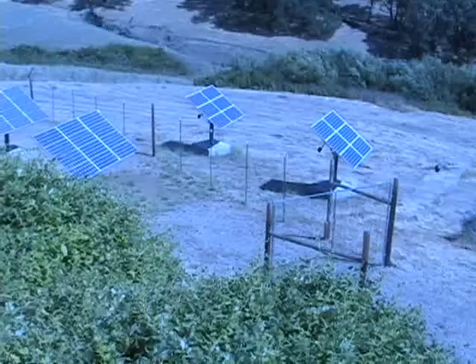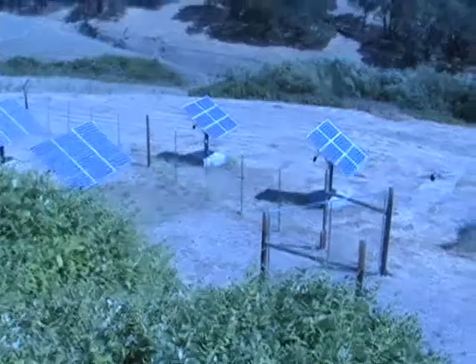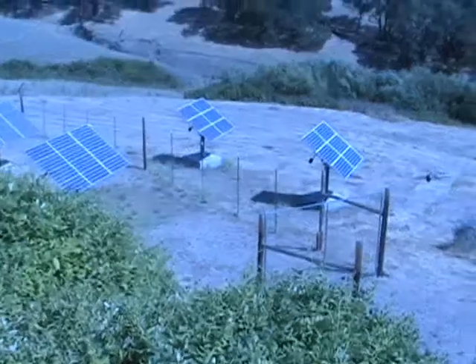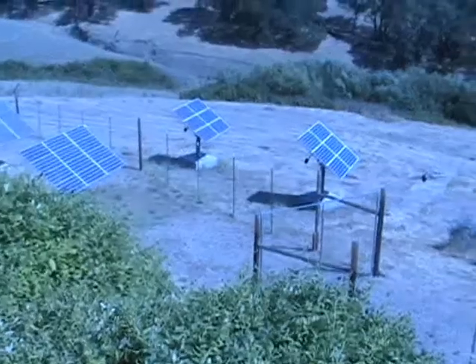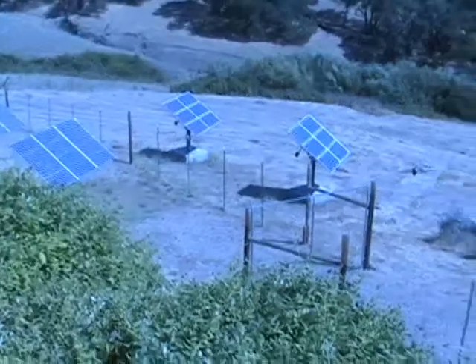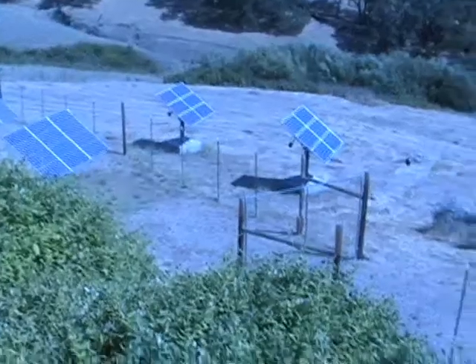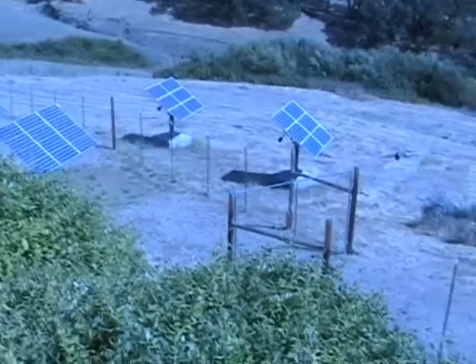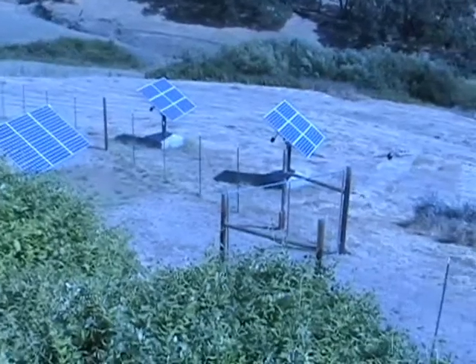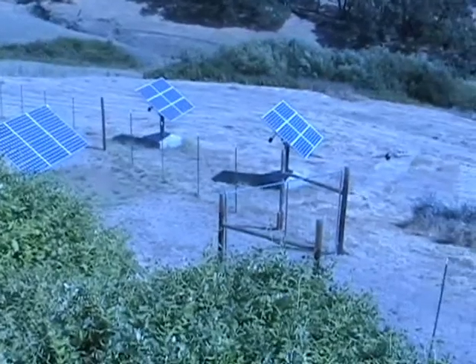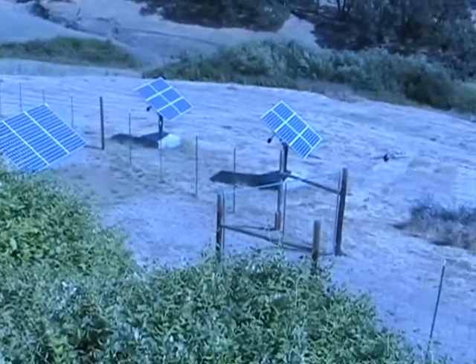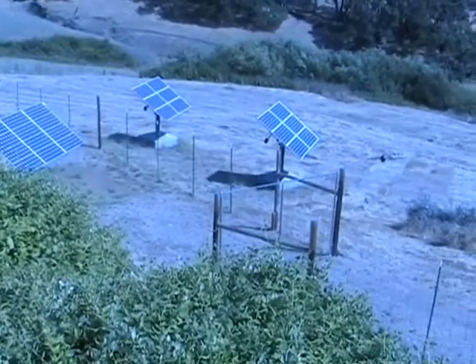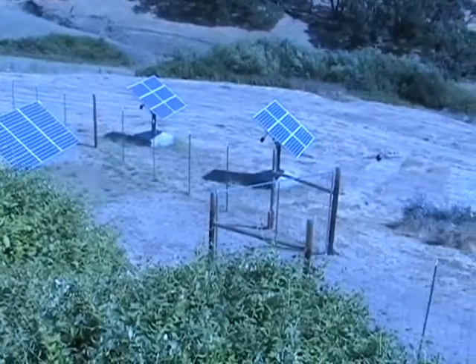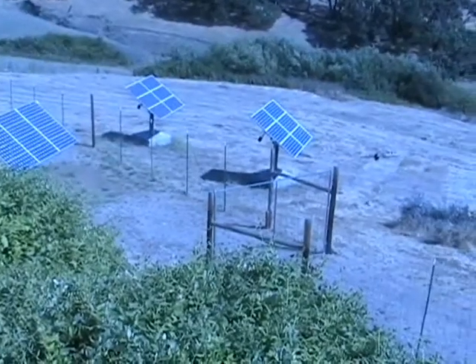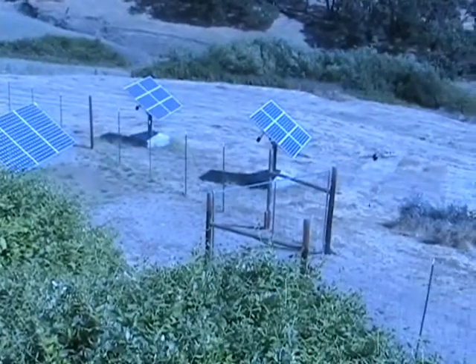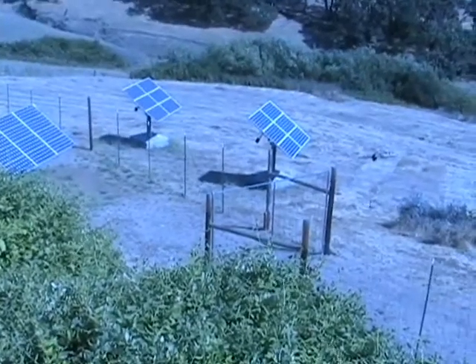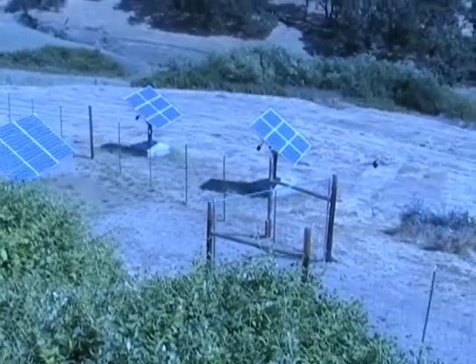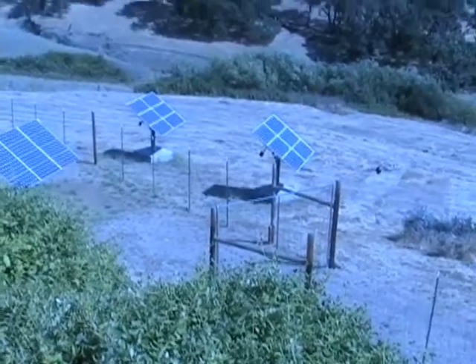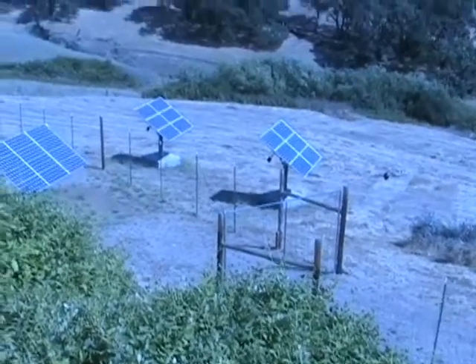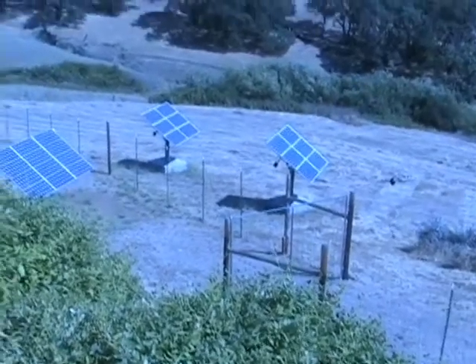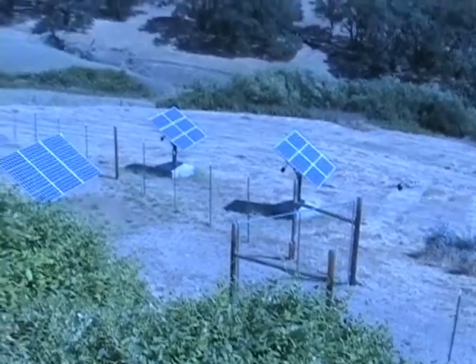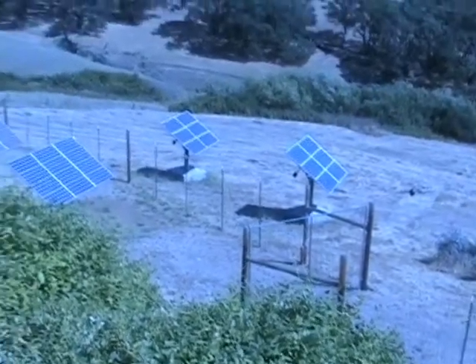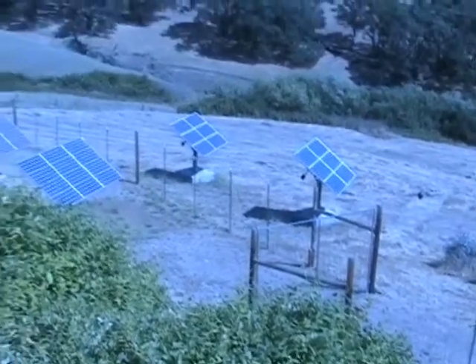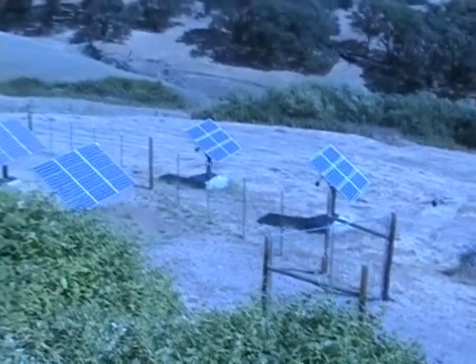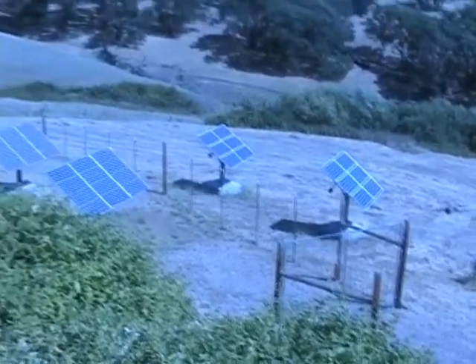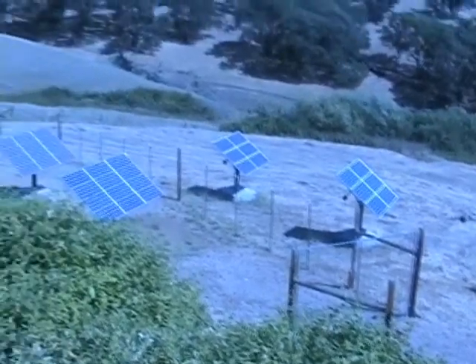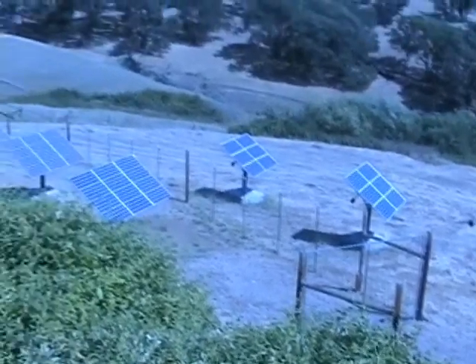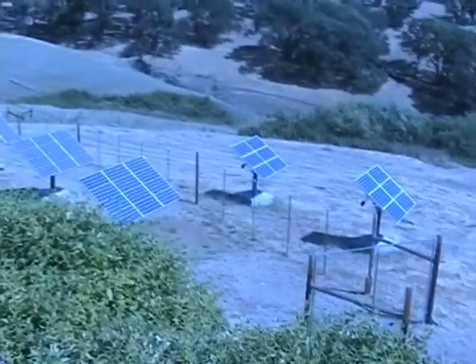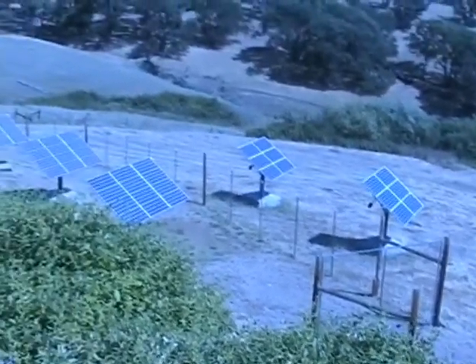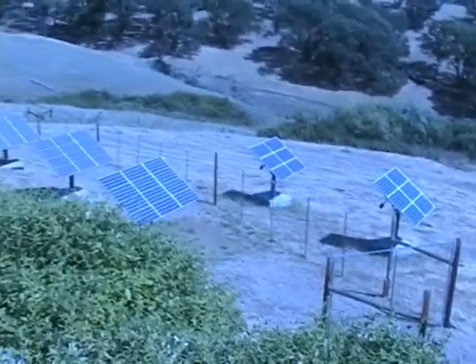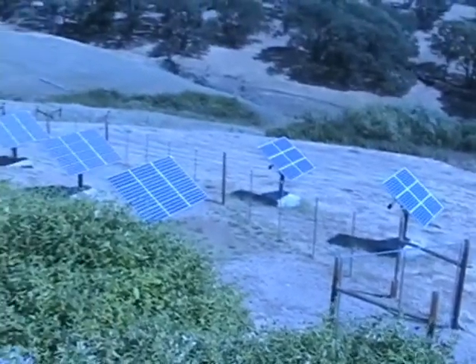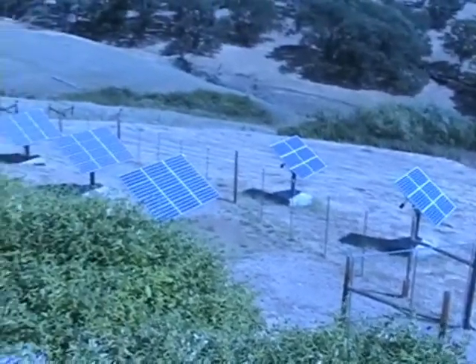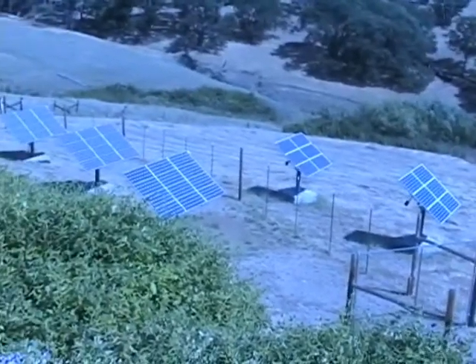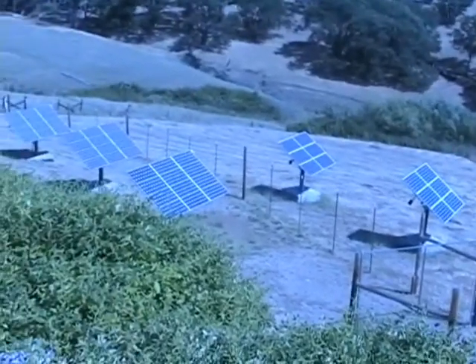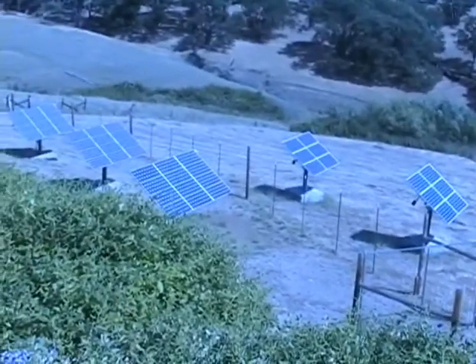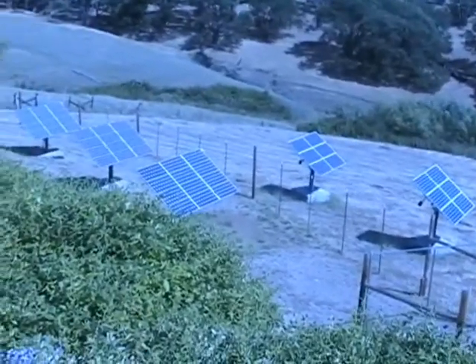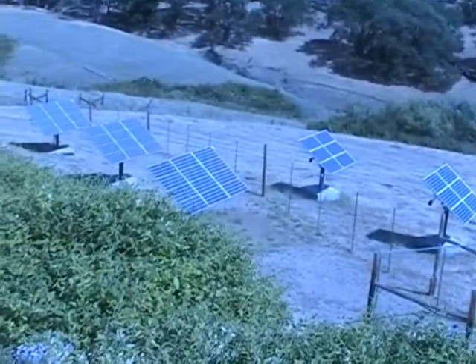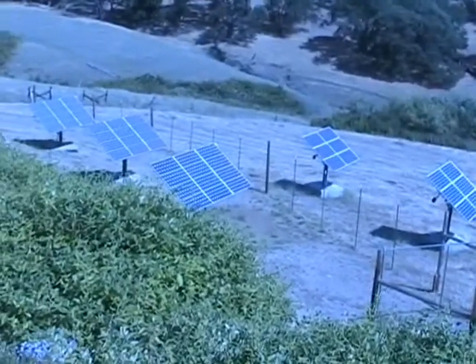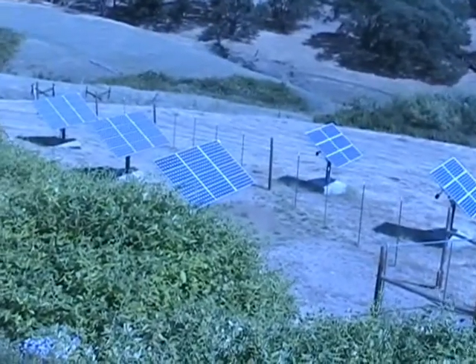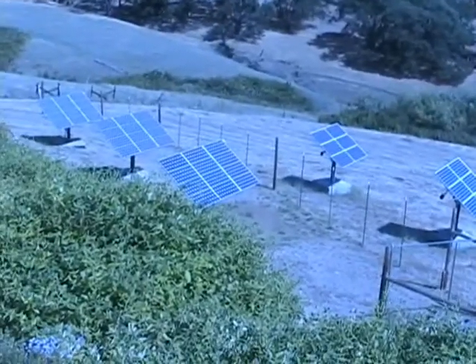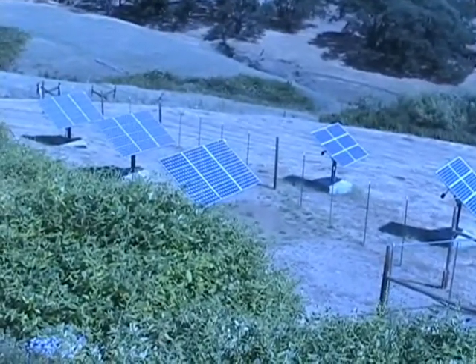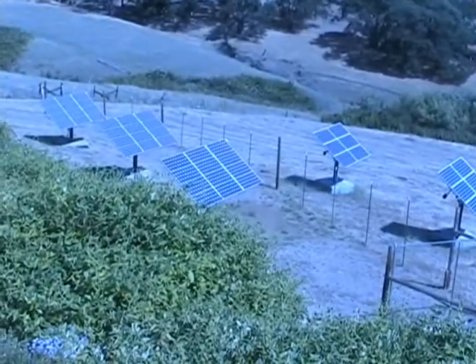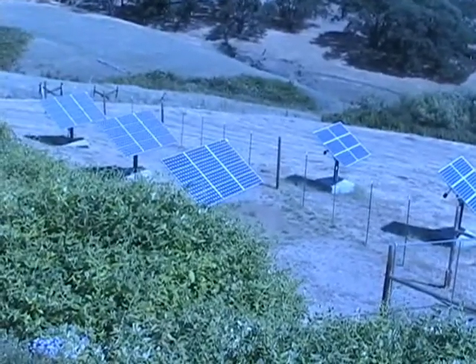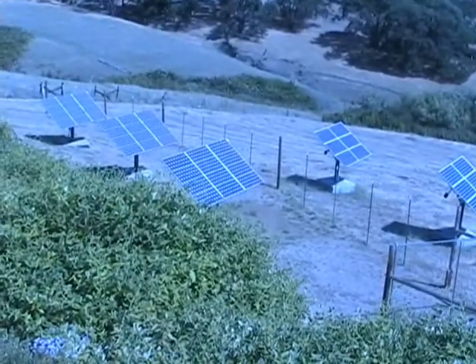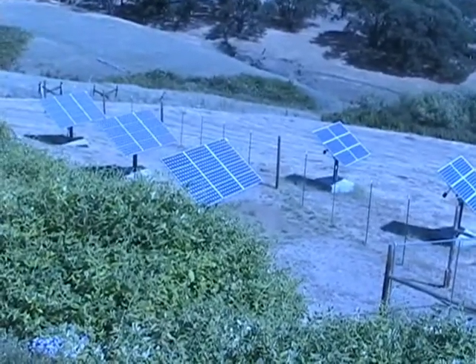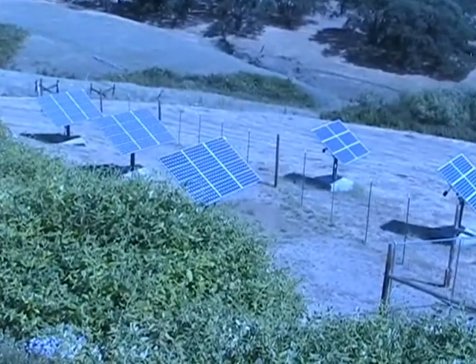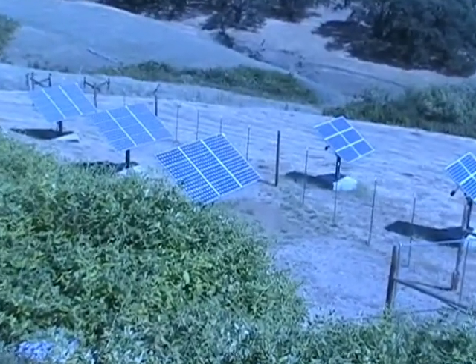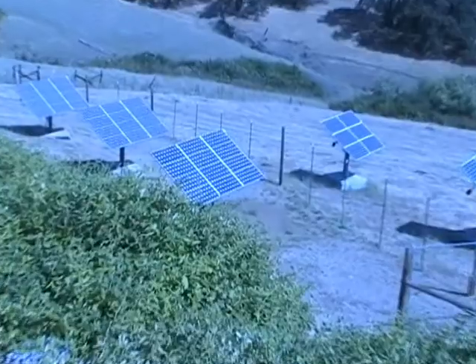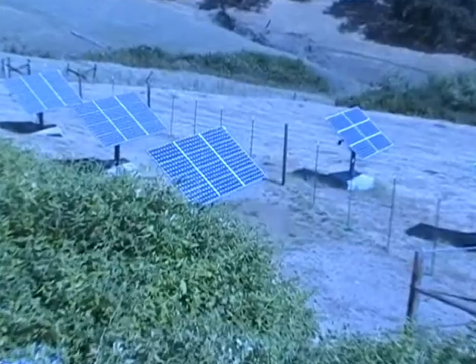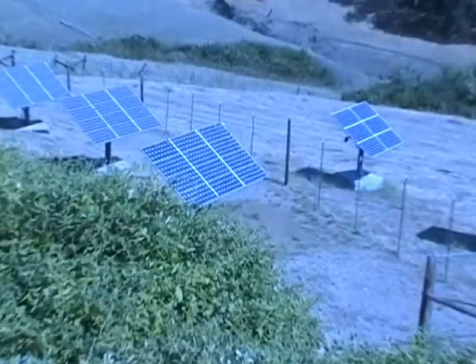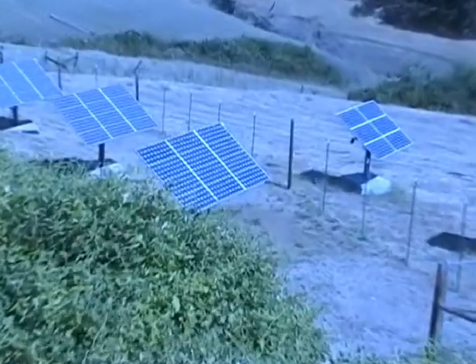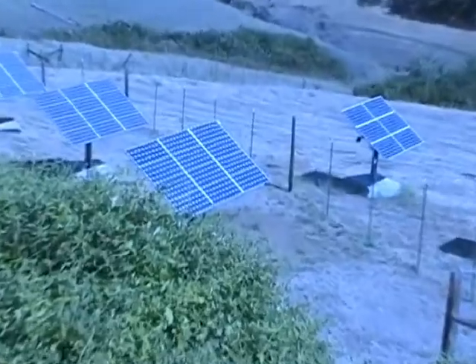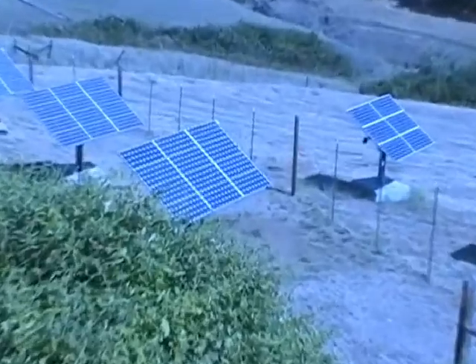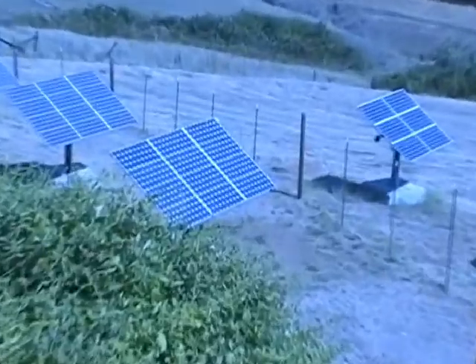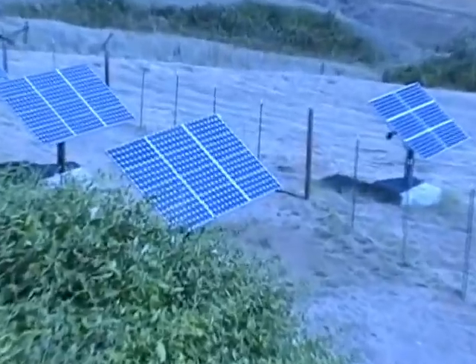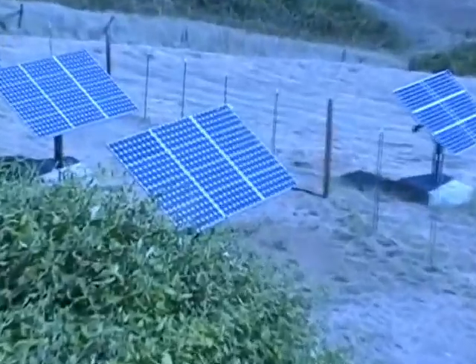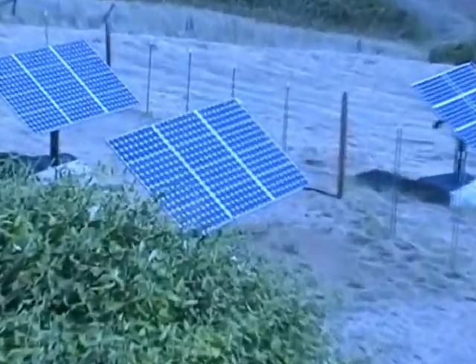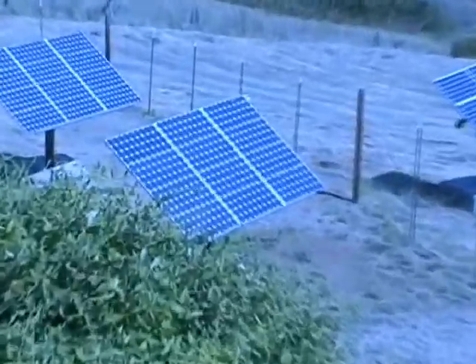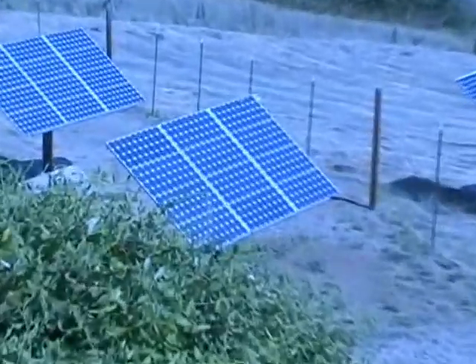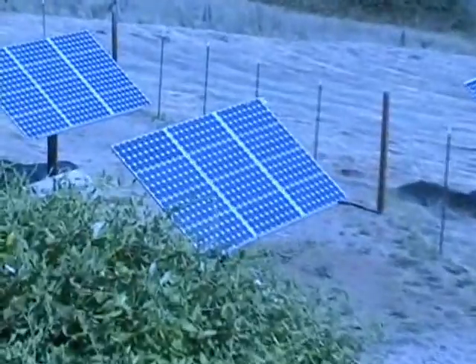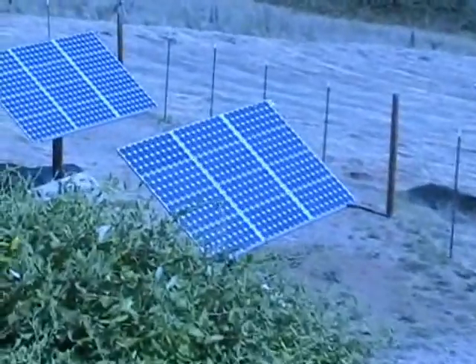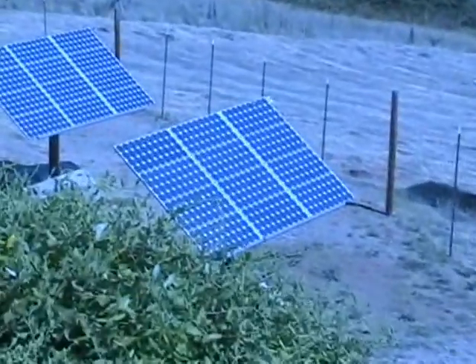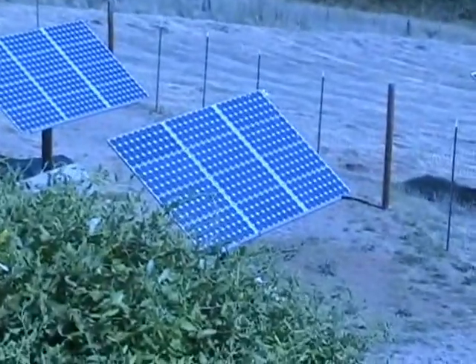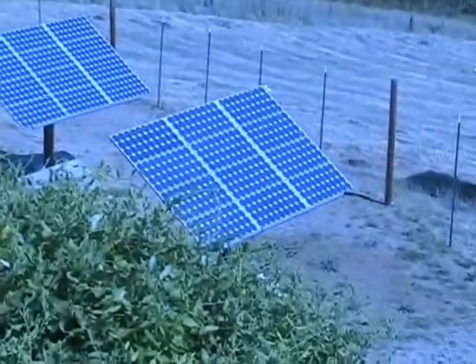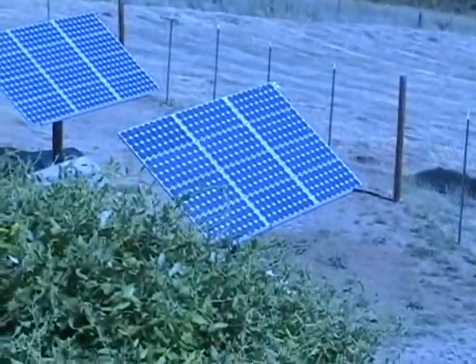This is a 2.9 kilowatt system, almost 5 kilowatts, so each unit is about 1 kilowatt of photovoltaic.